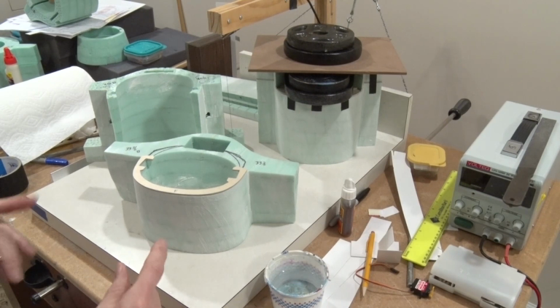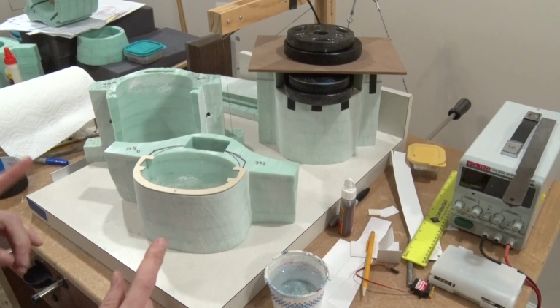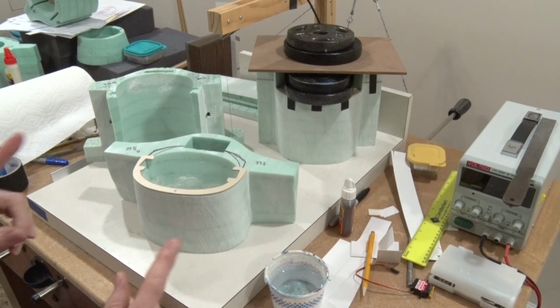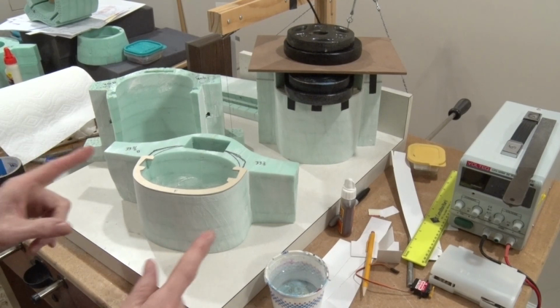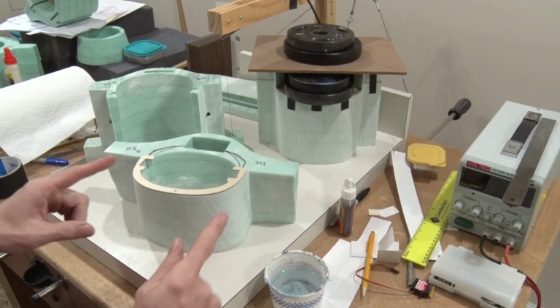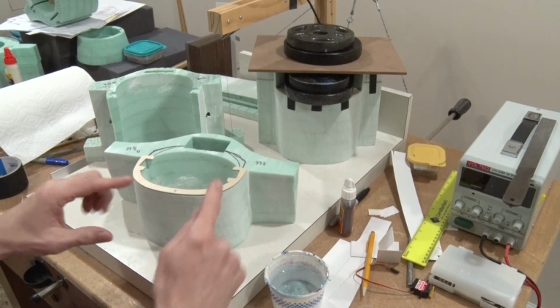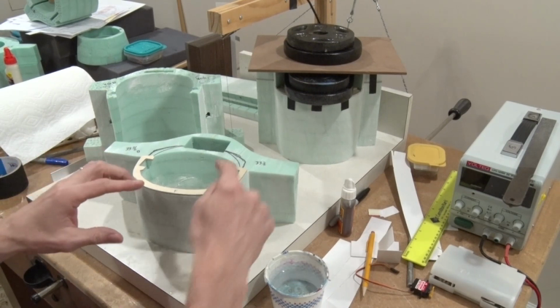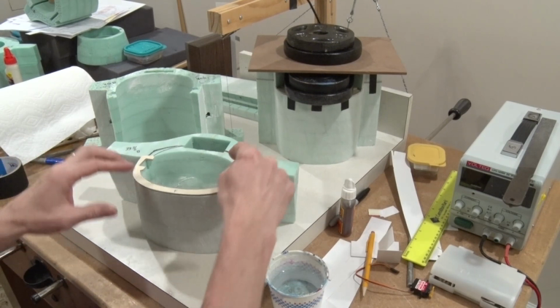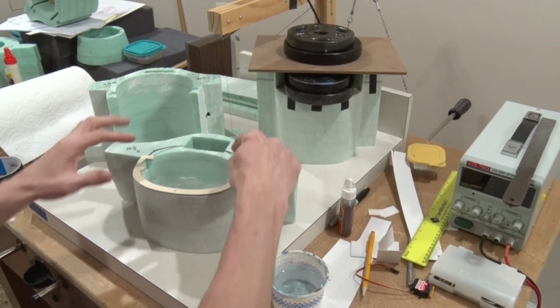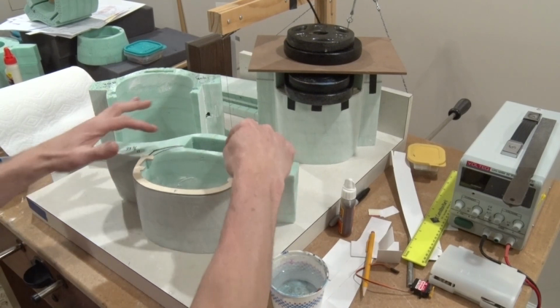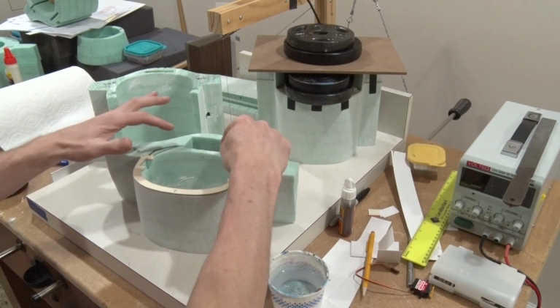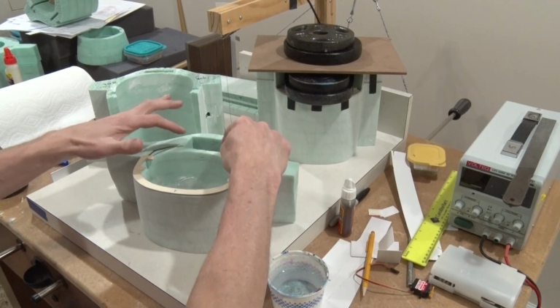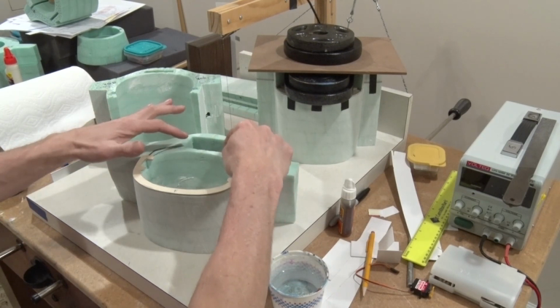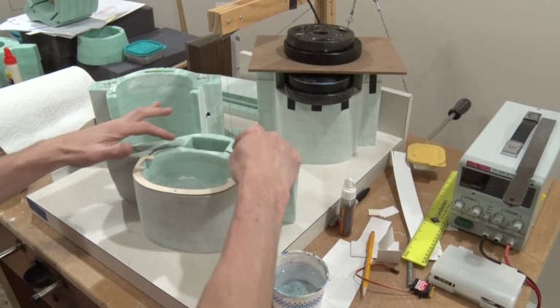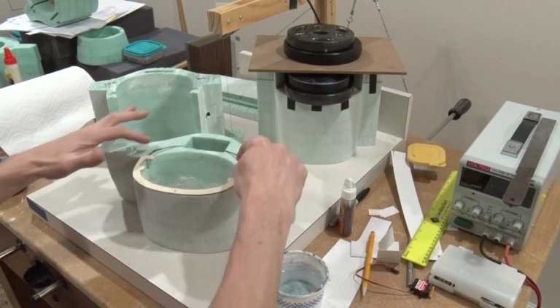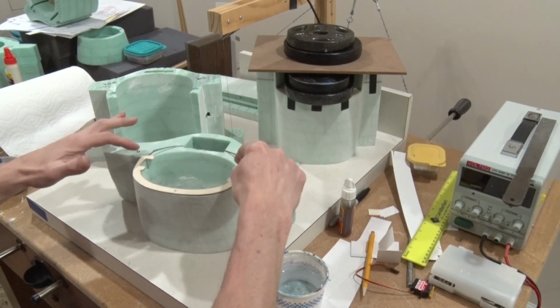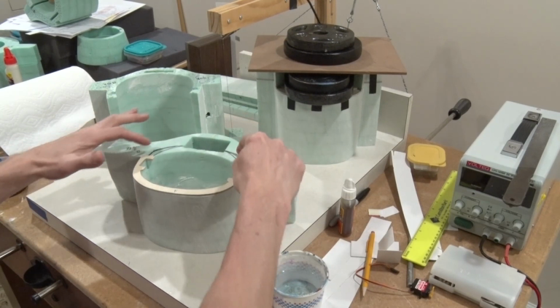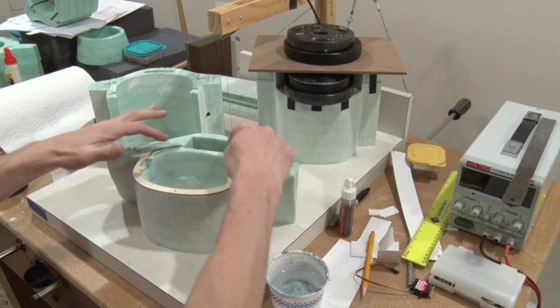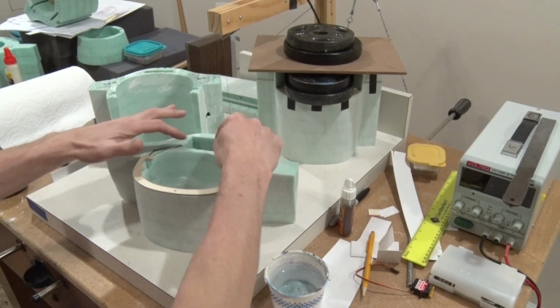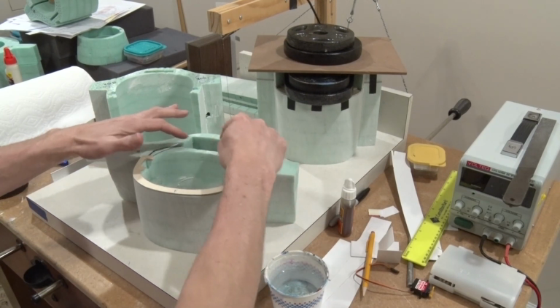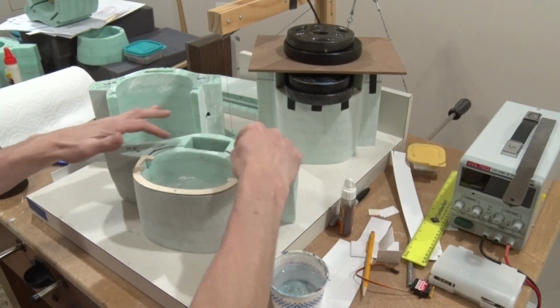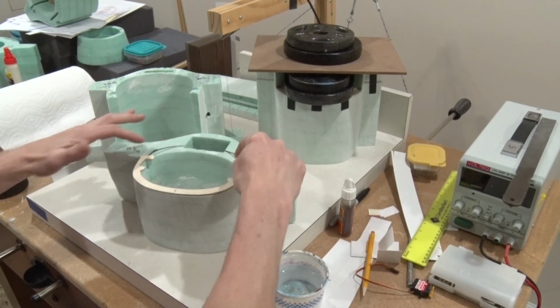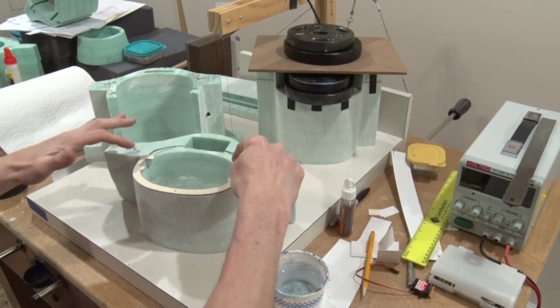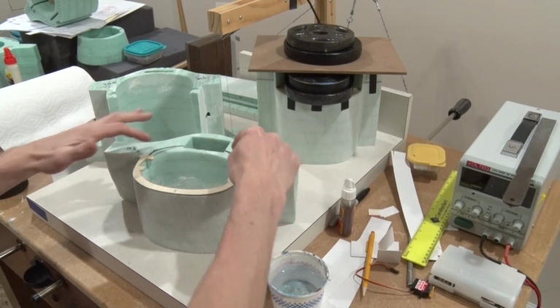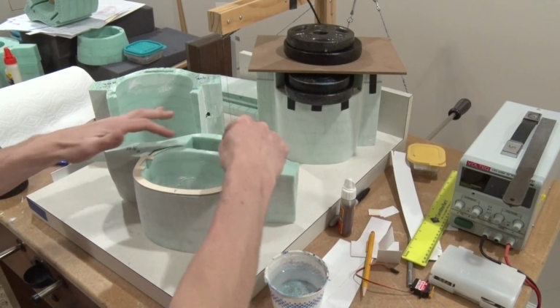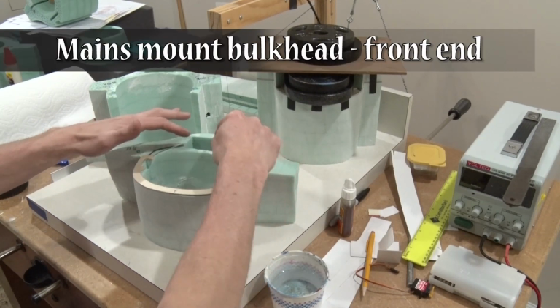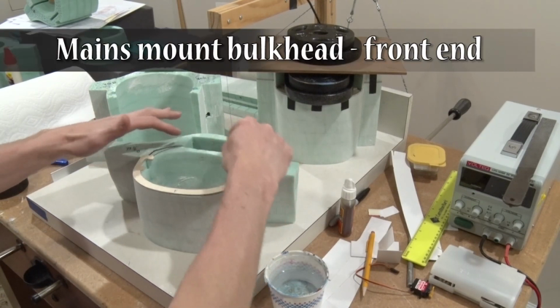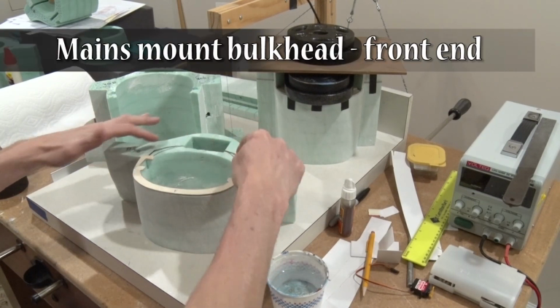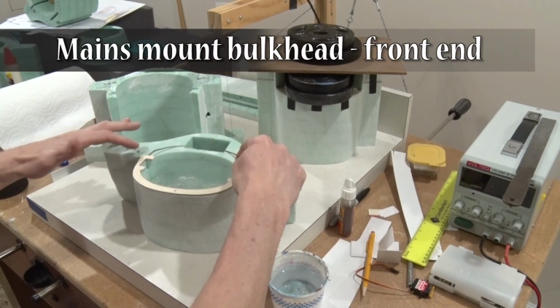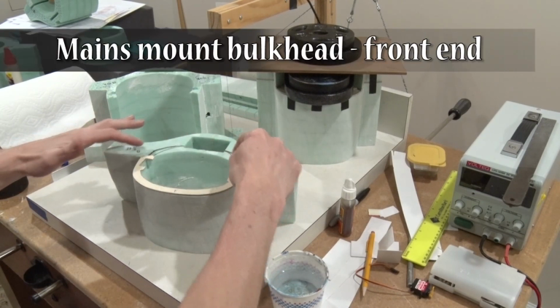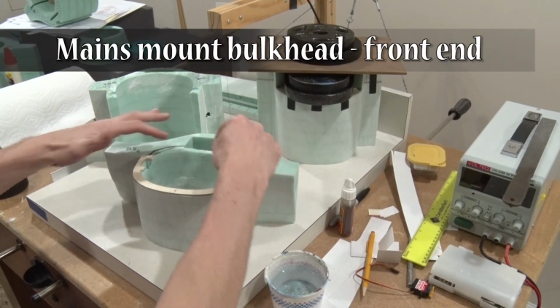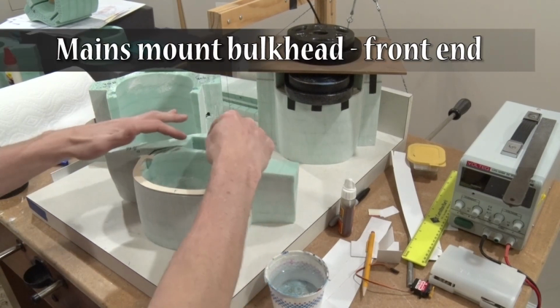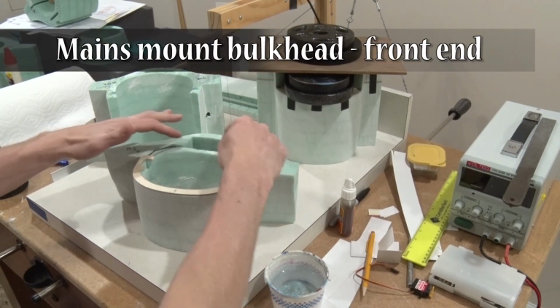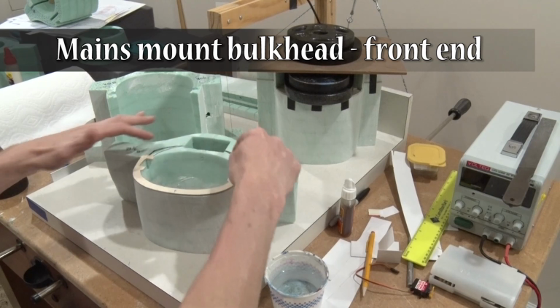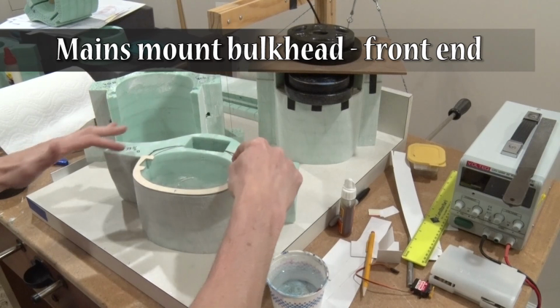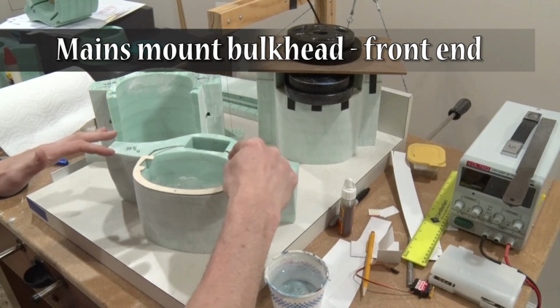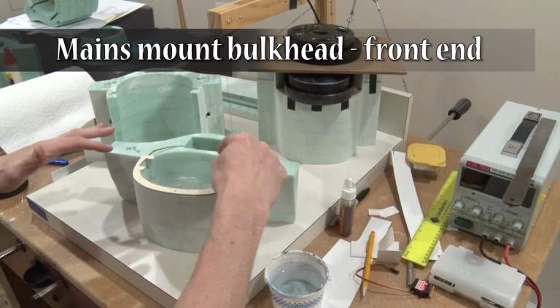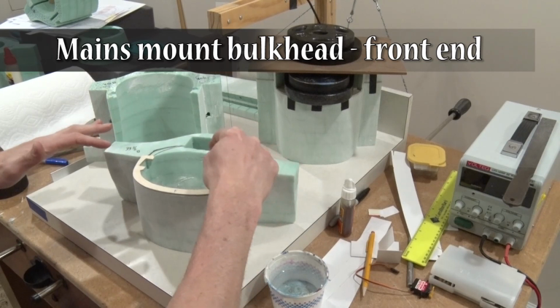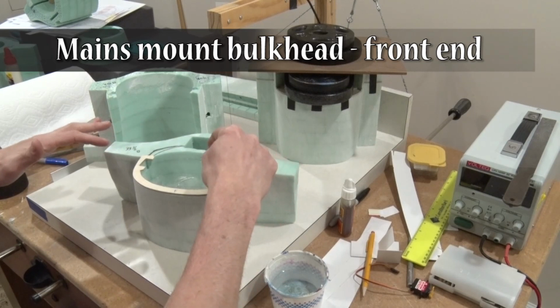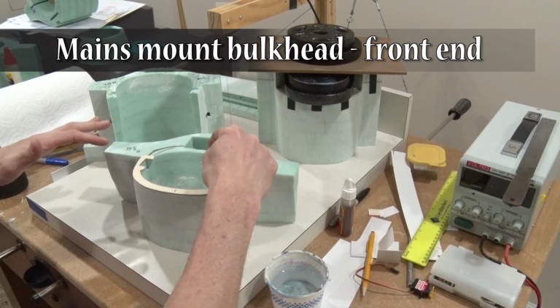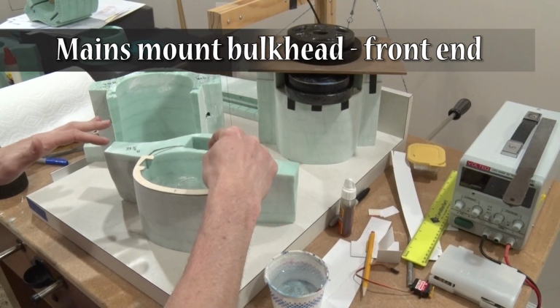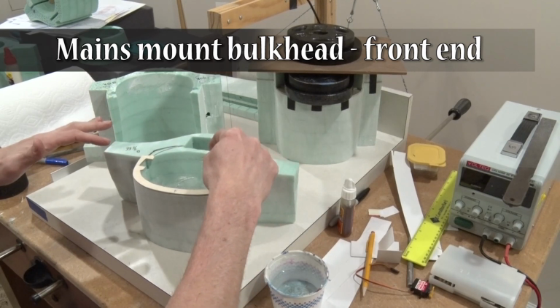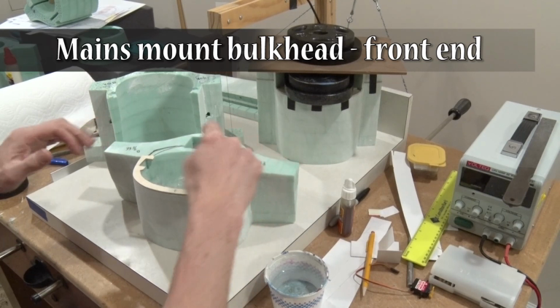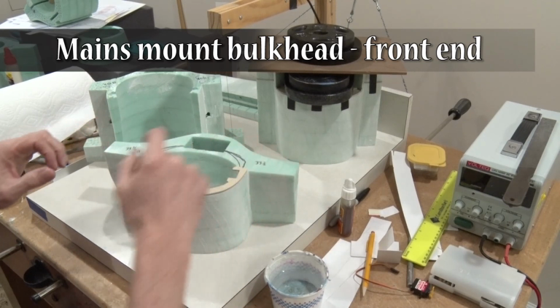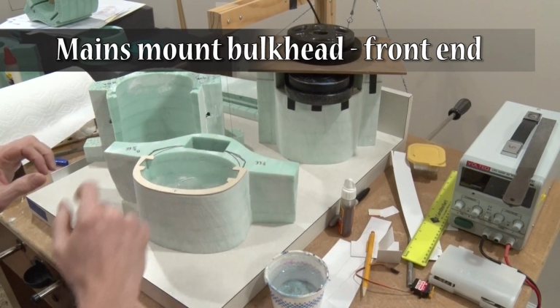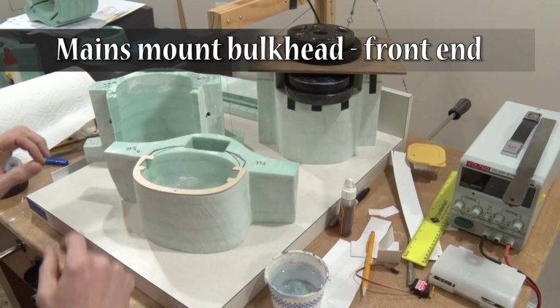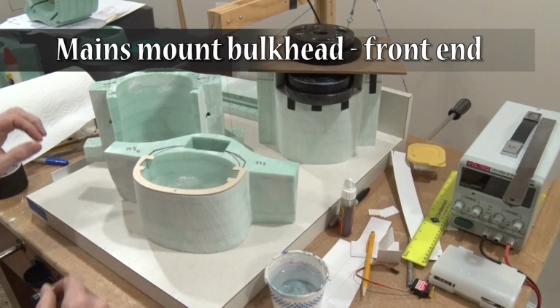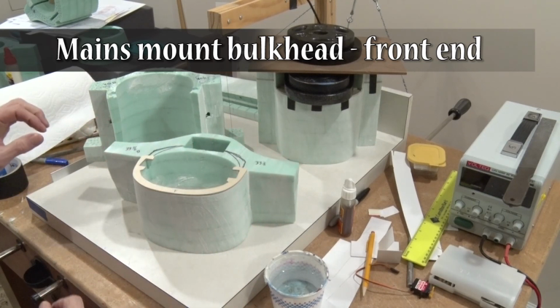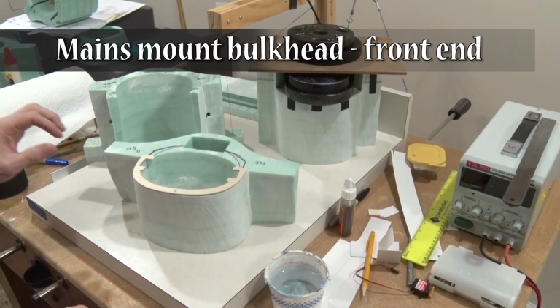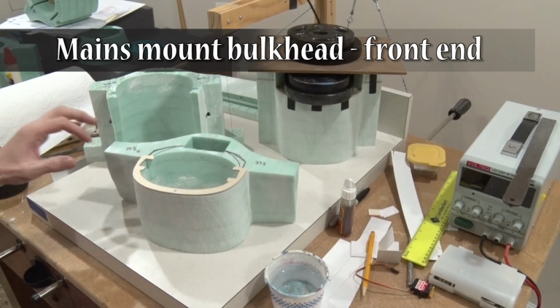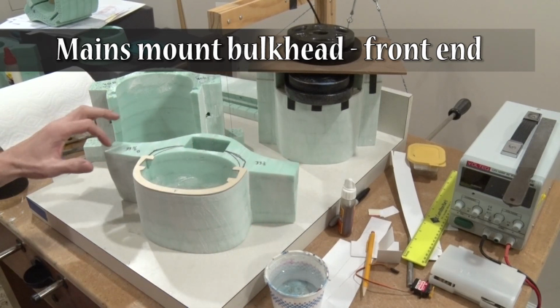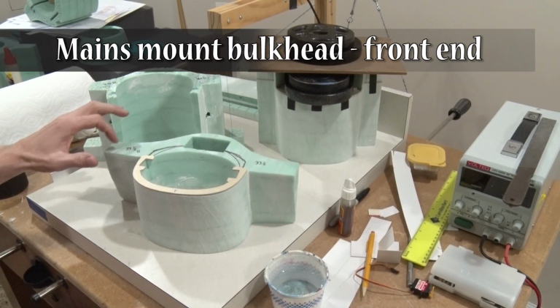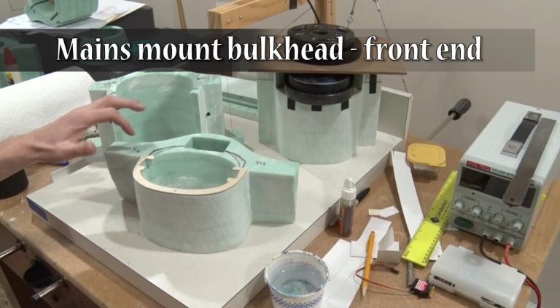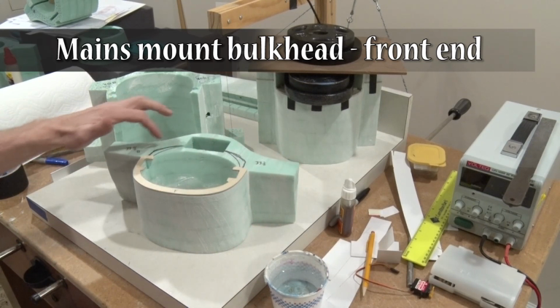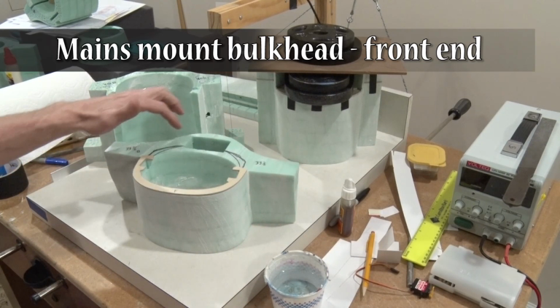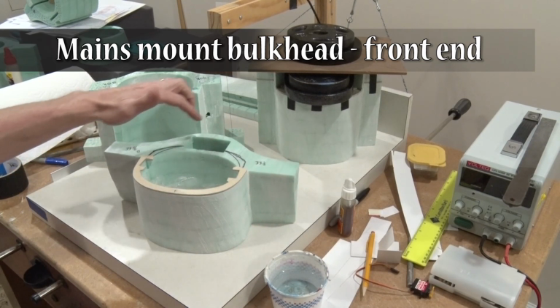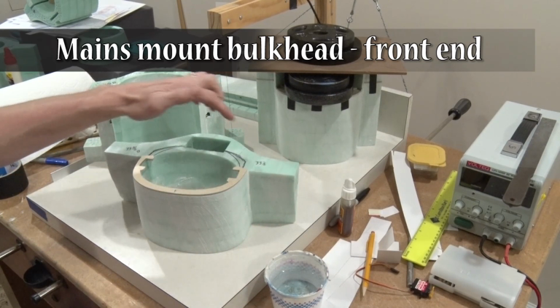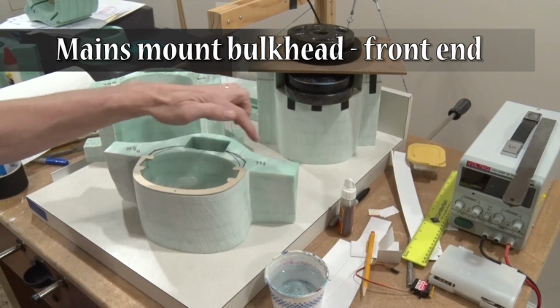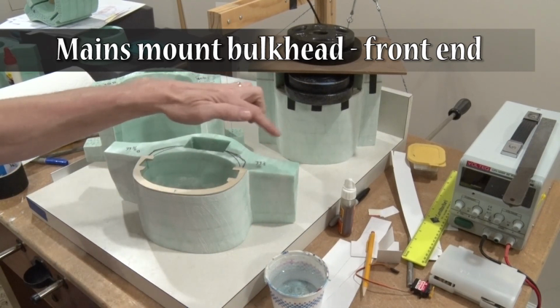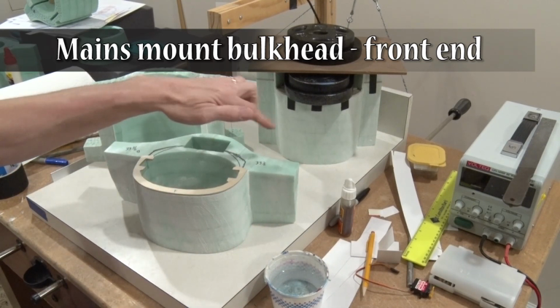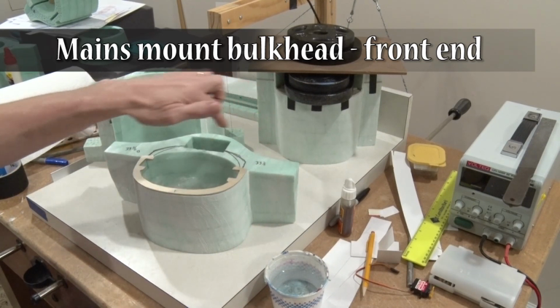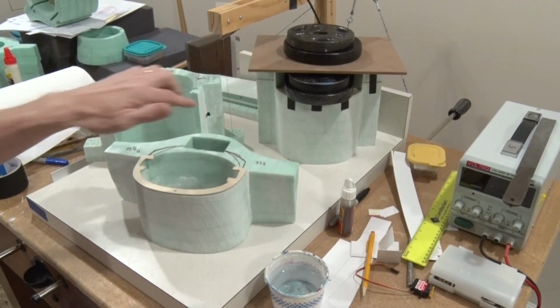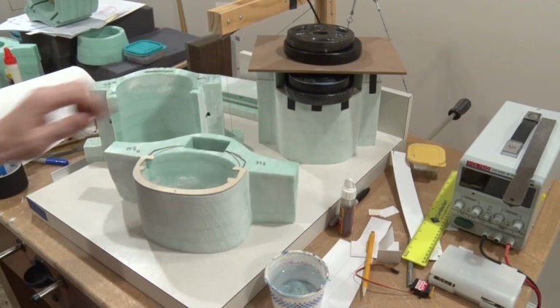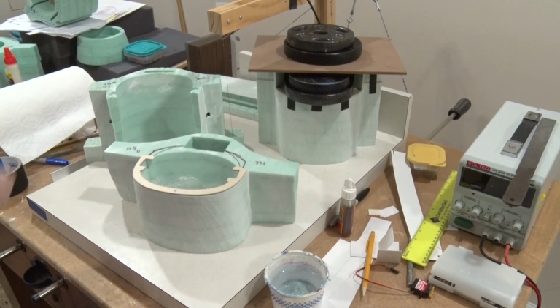Got to cut out my hole here for the wires and also put holes in these pieces.